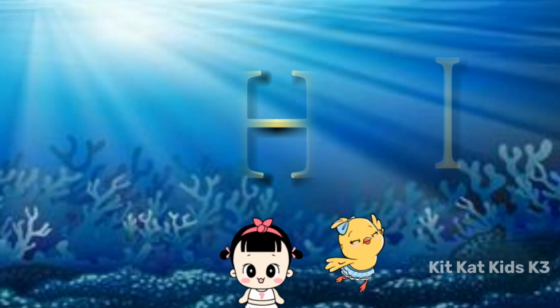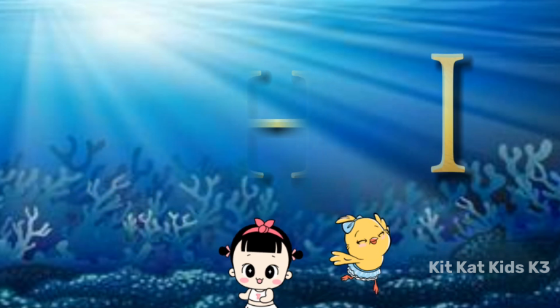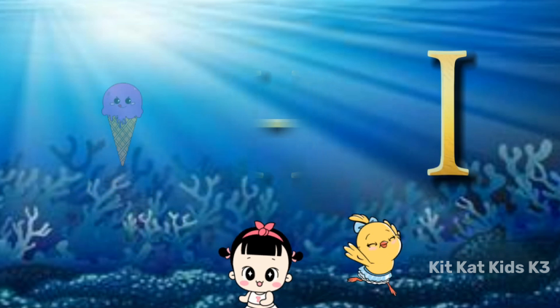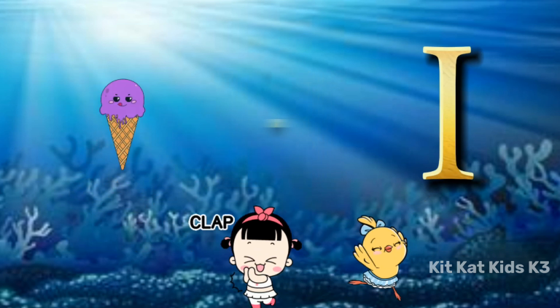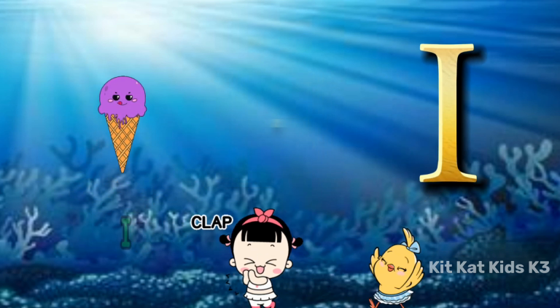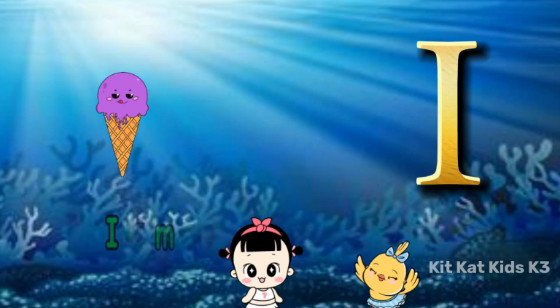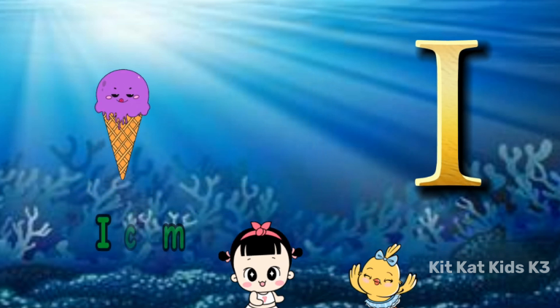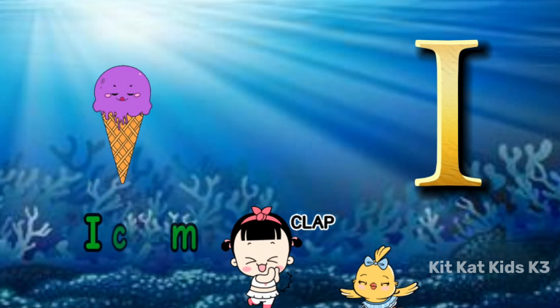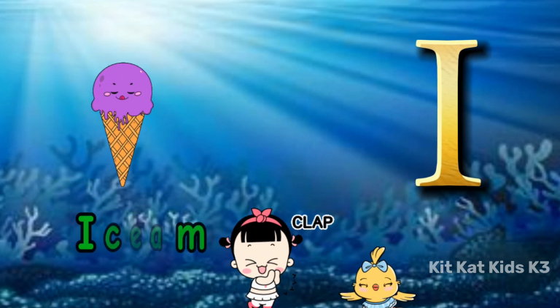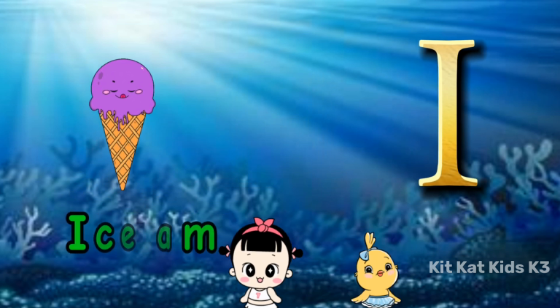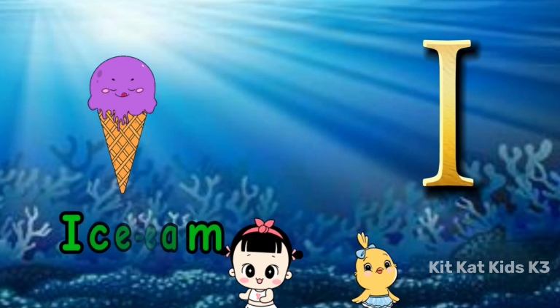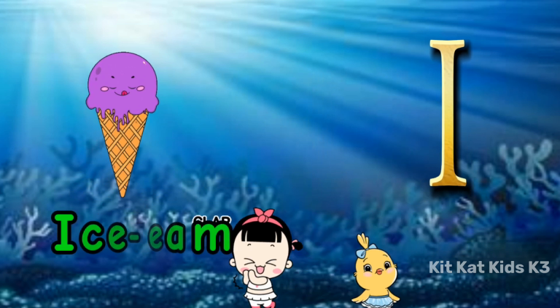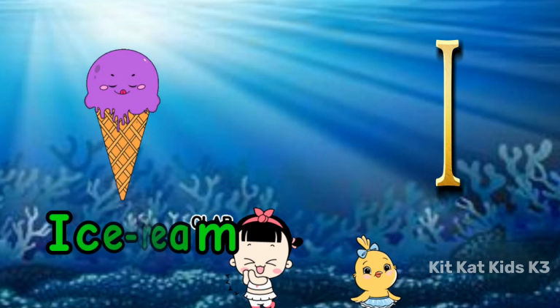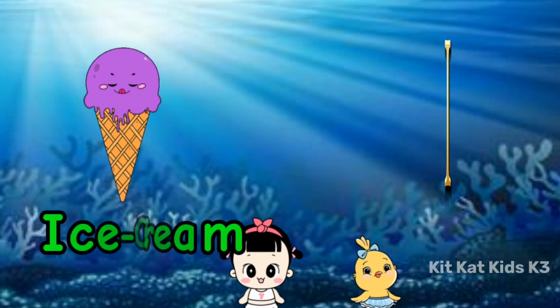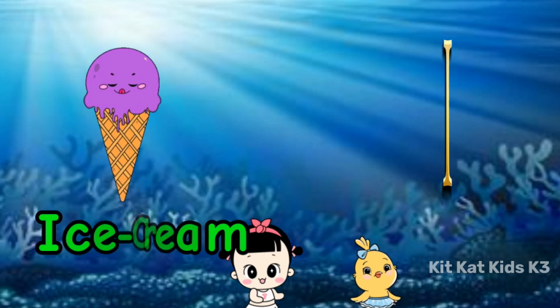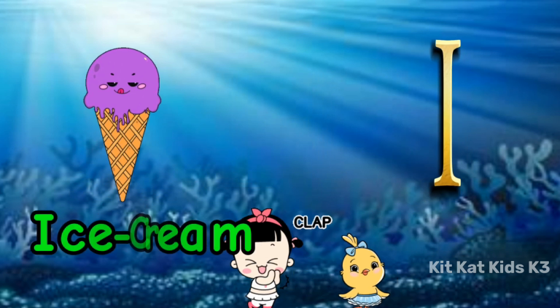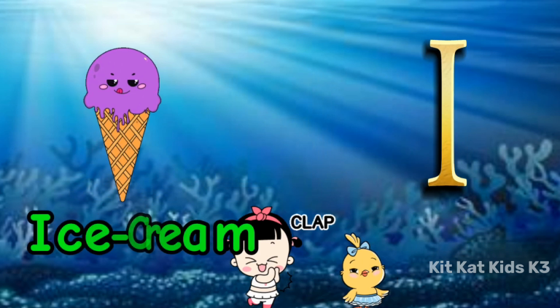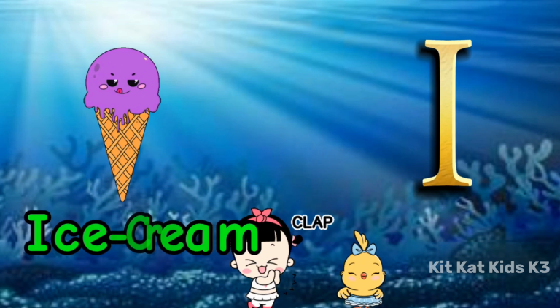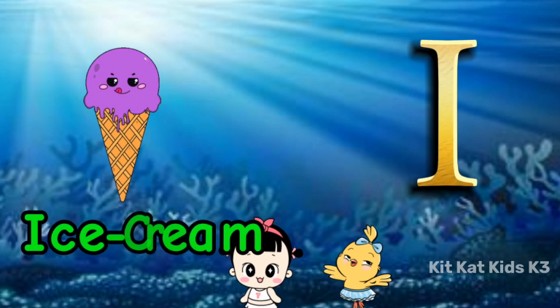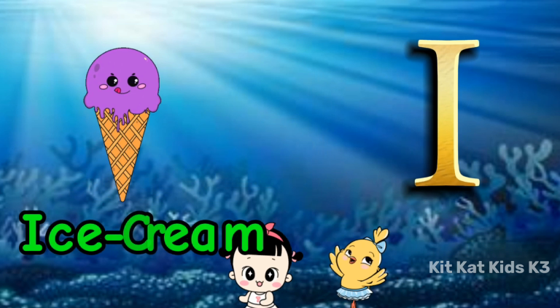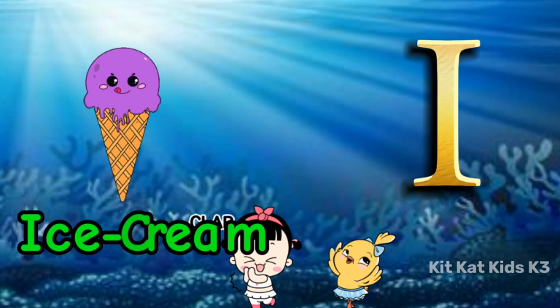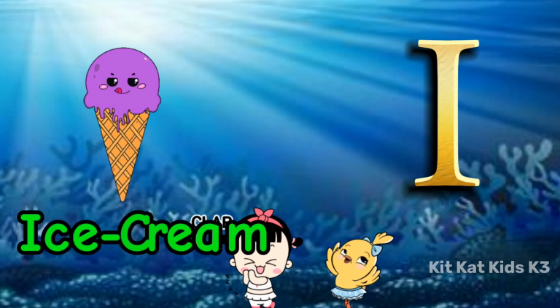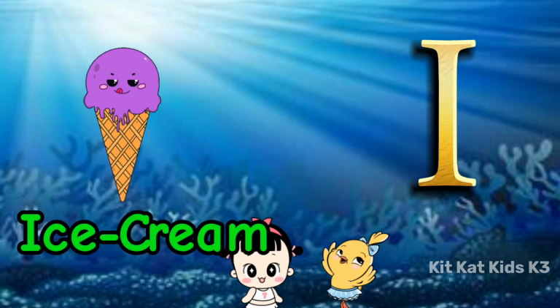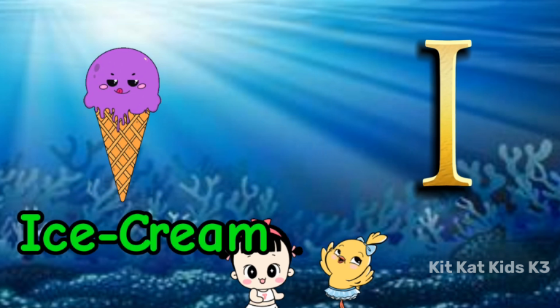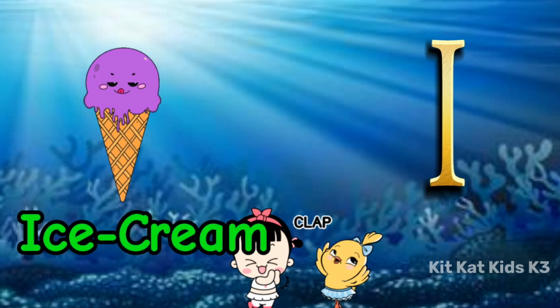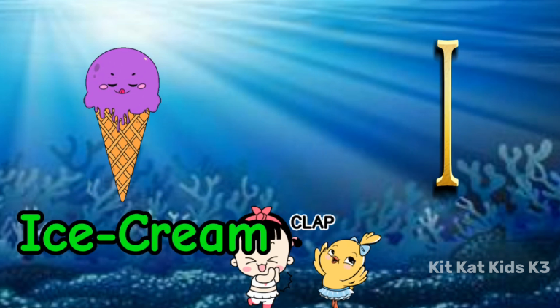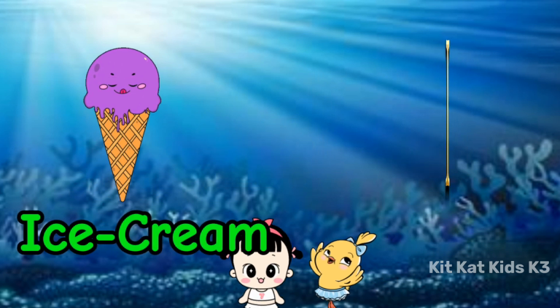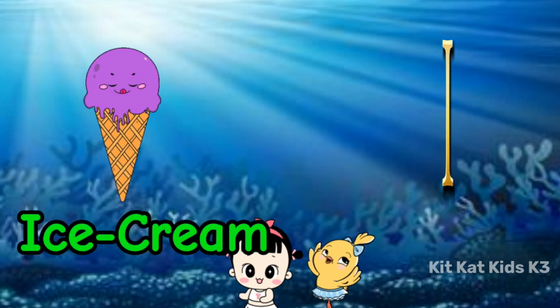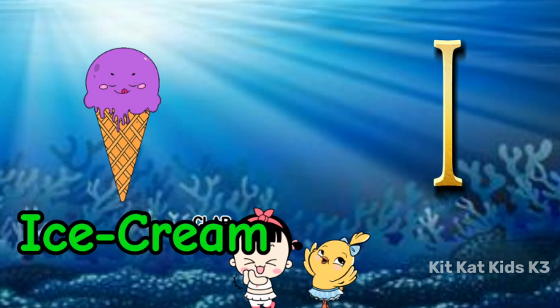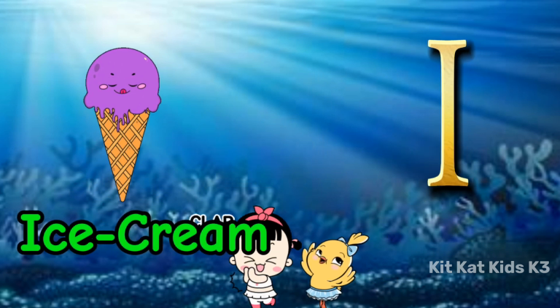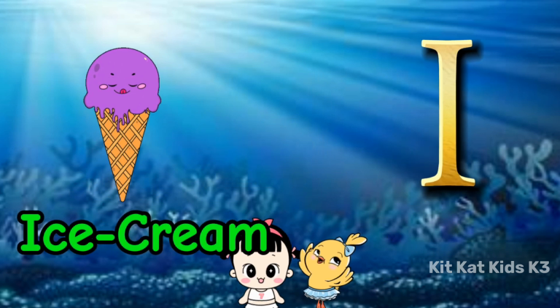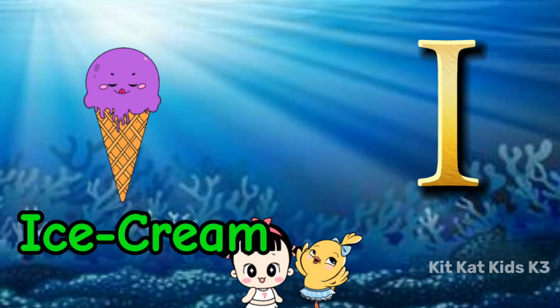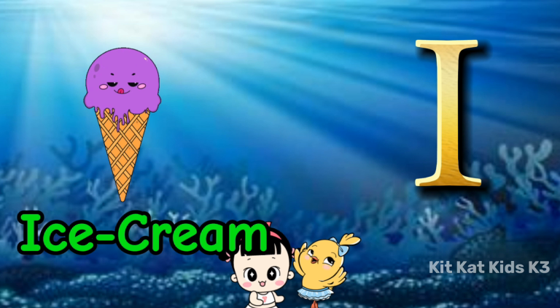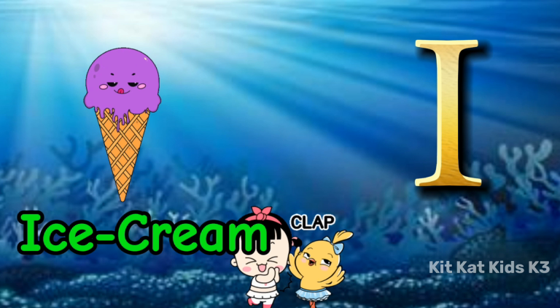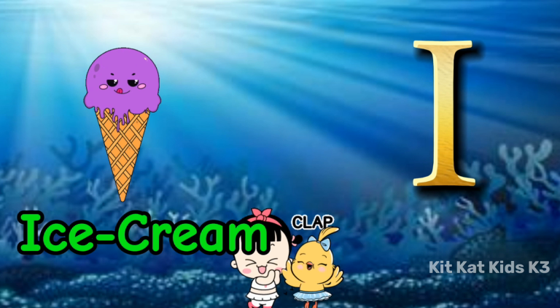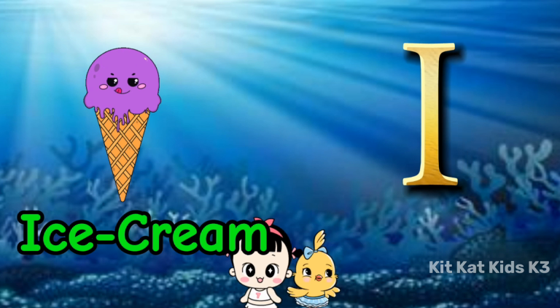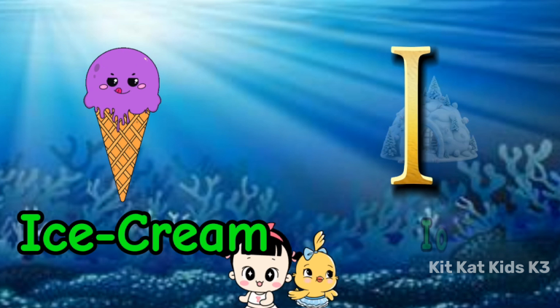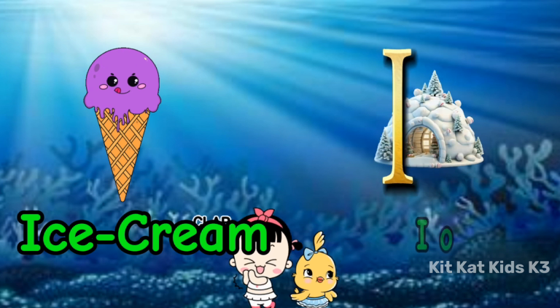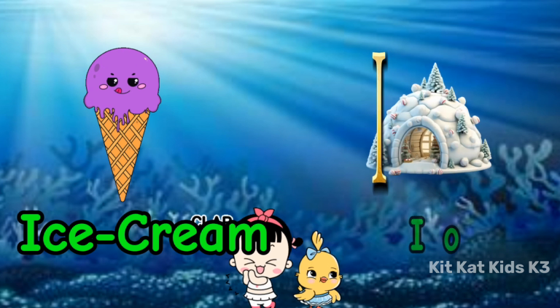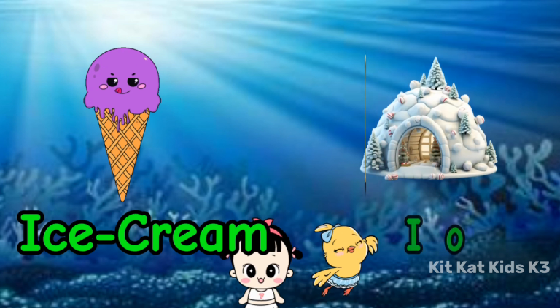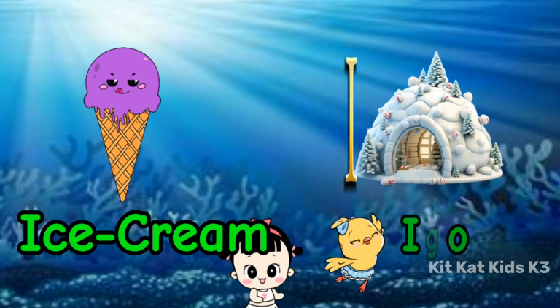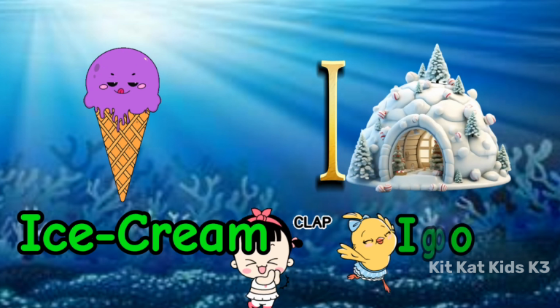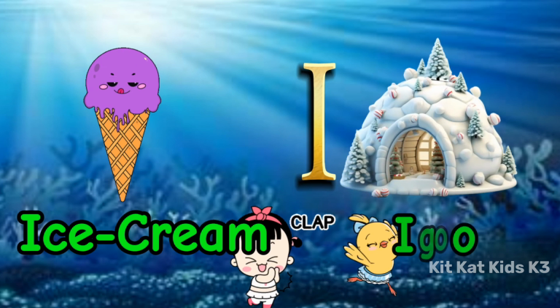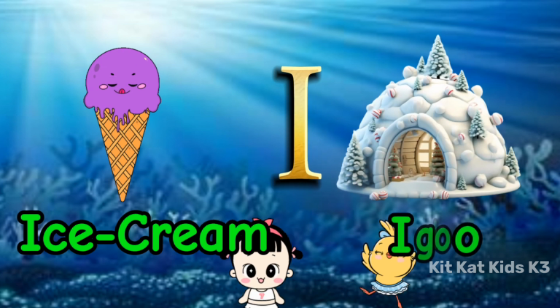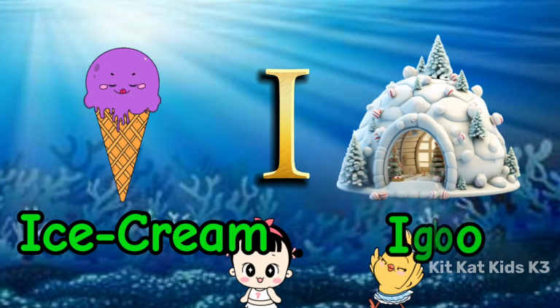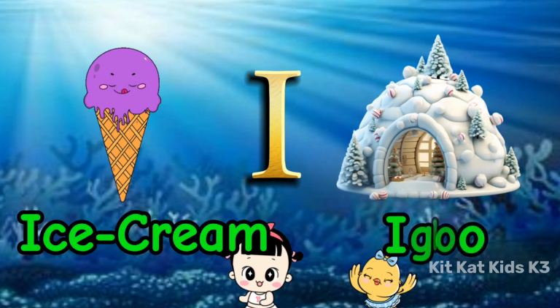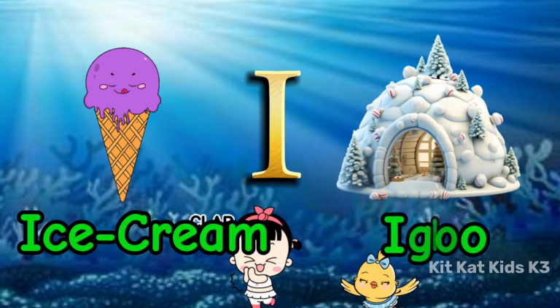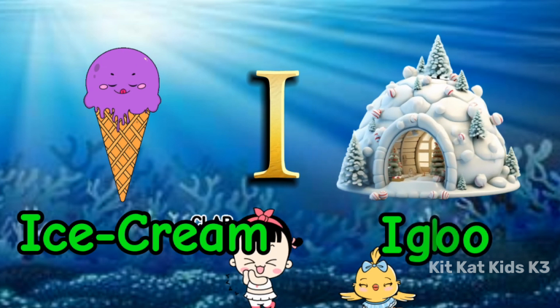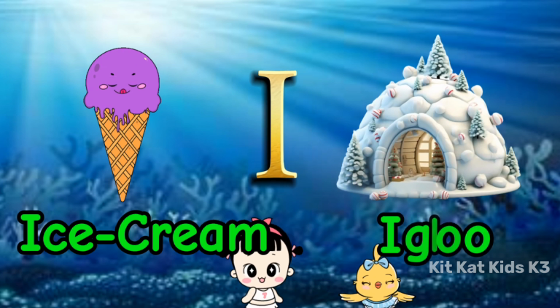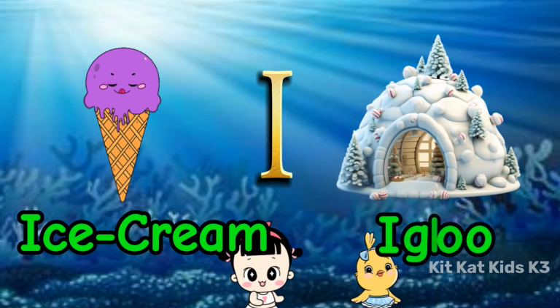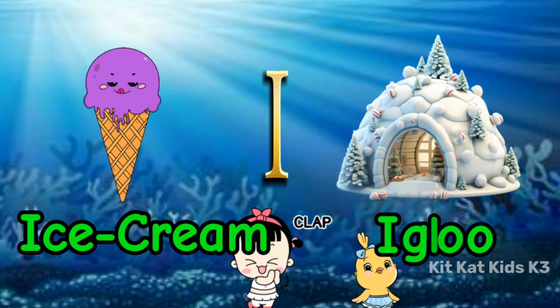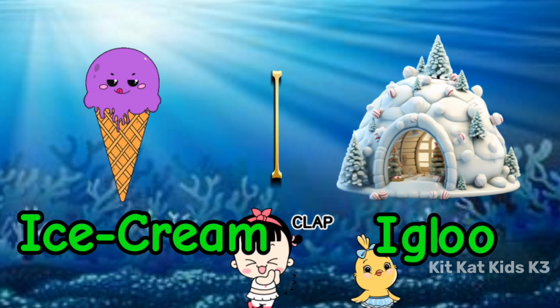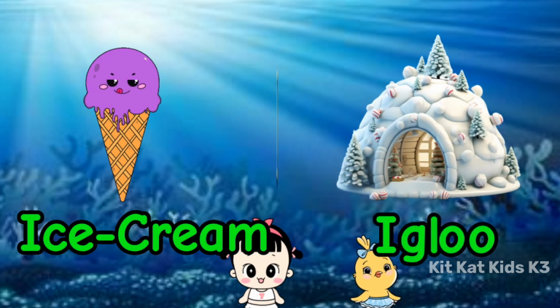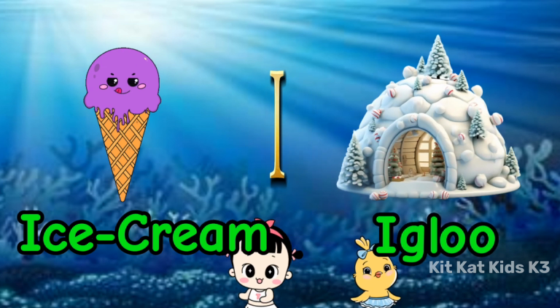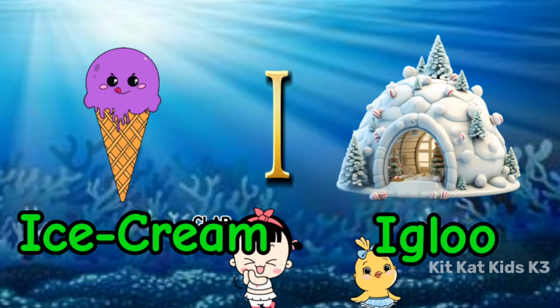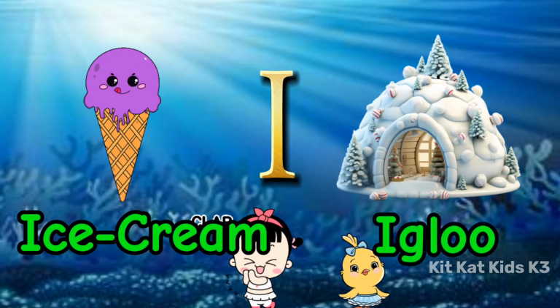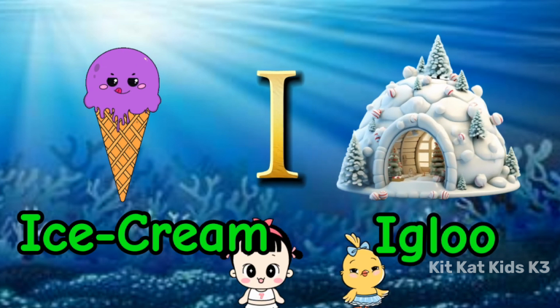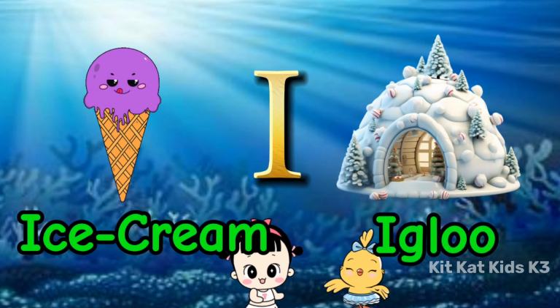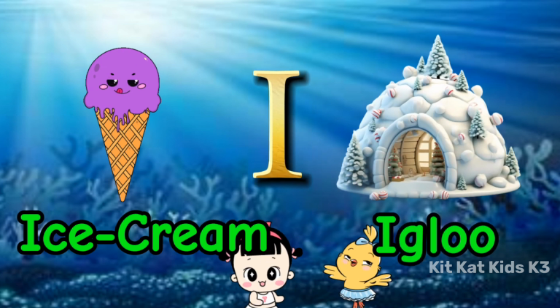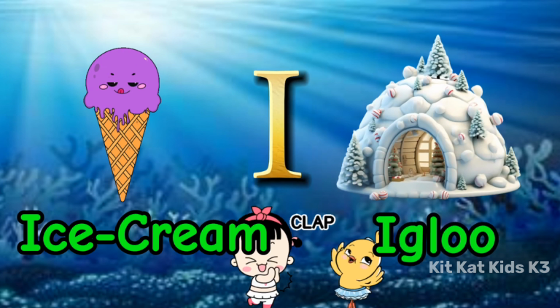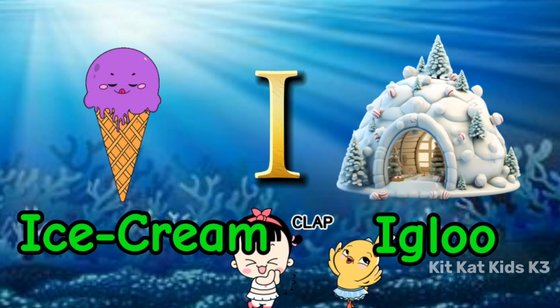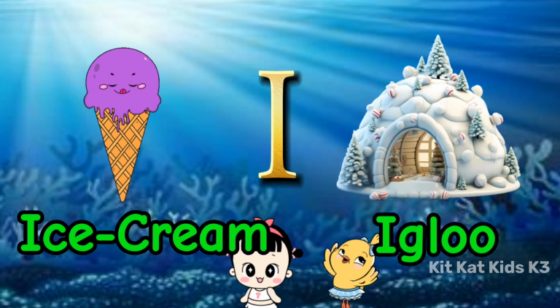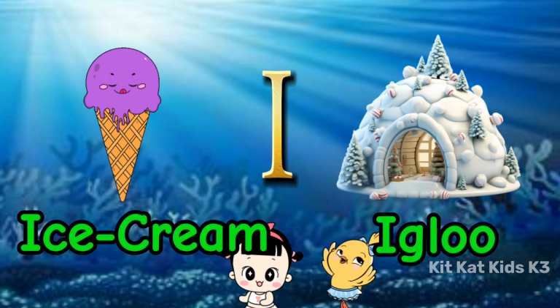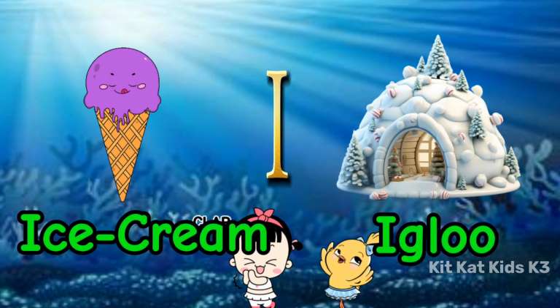I is for ice cream, cold and sweet. I is for igloo, a snowy retreat.